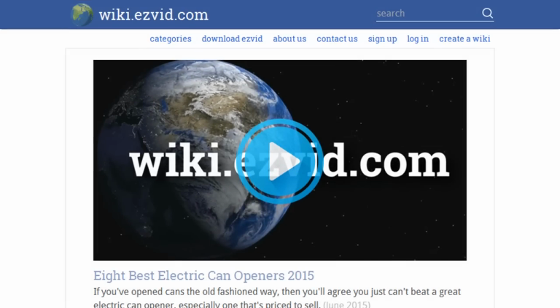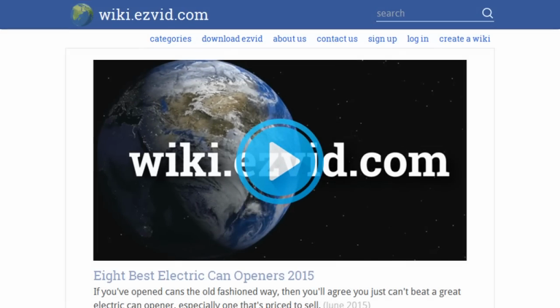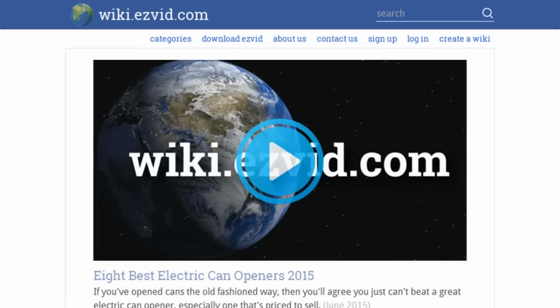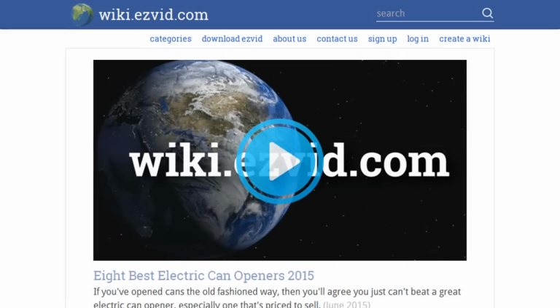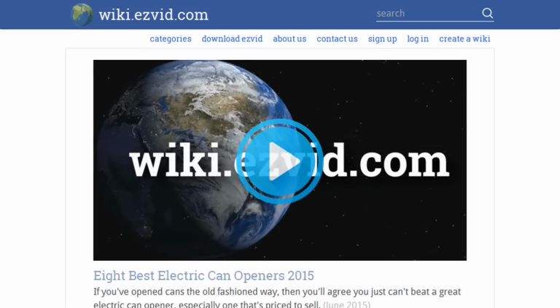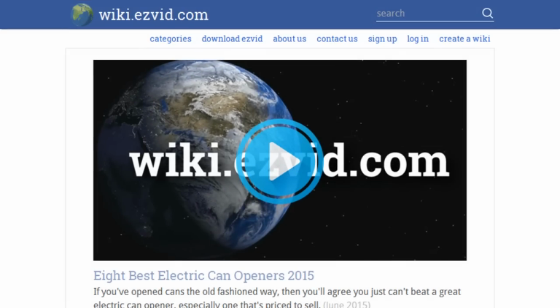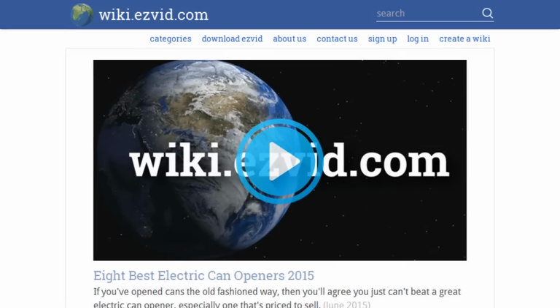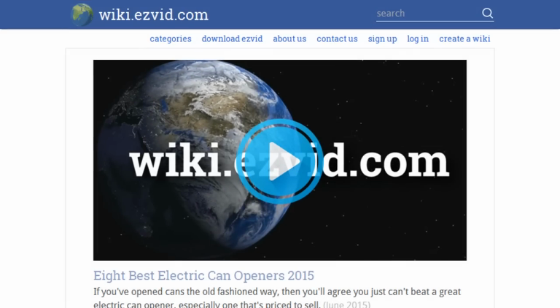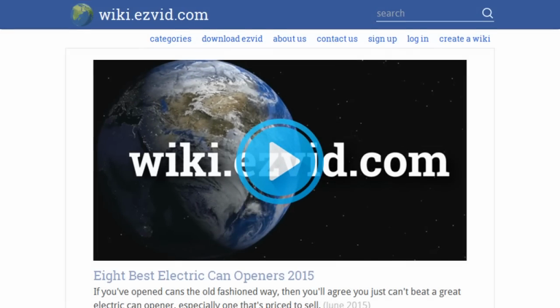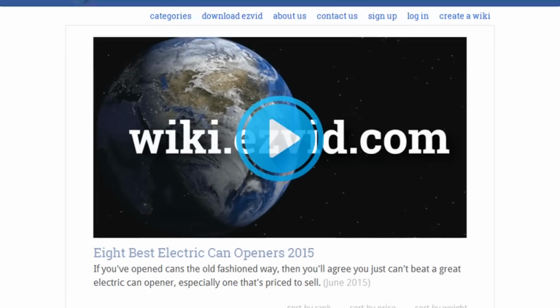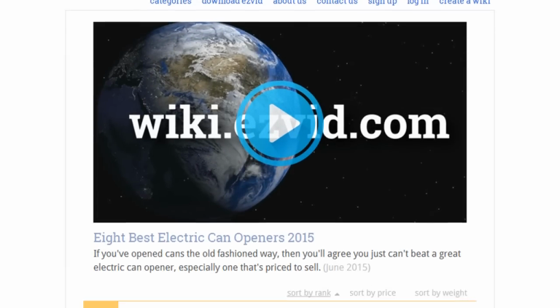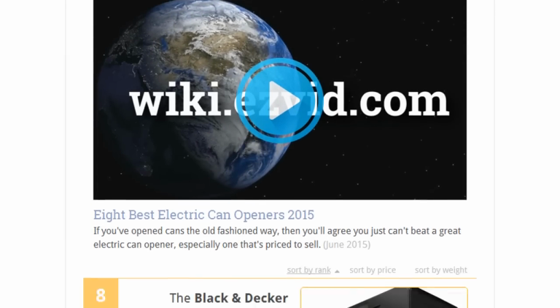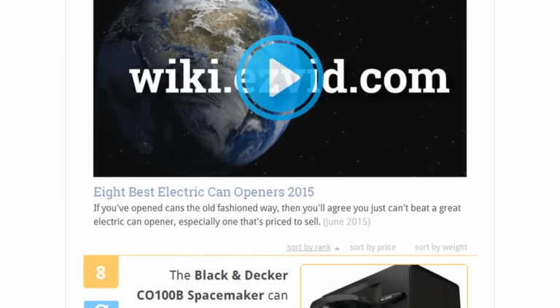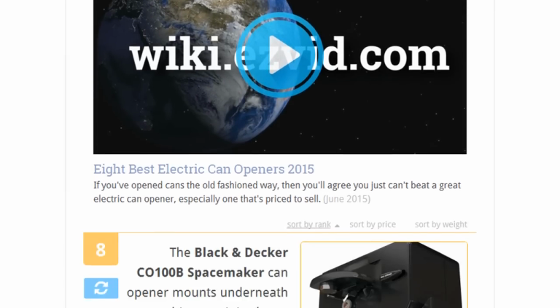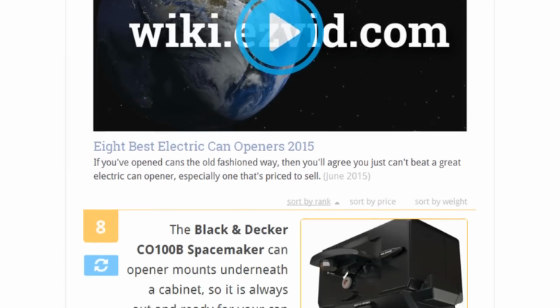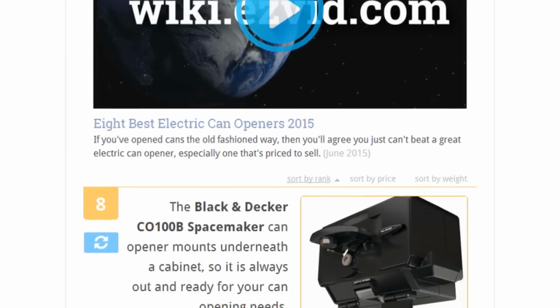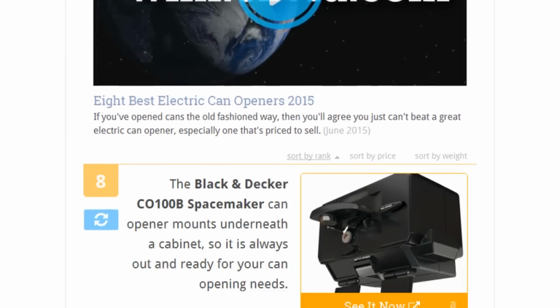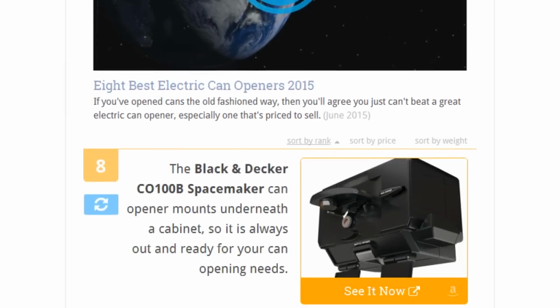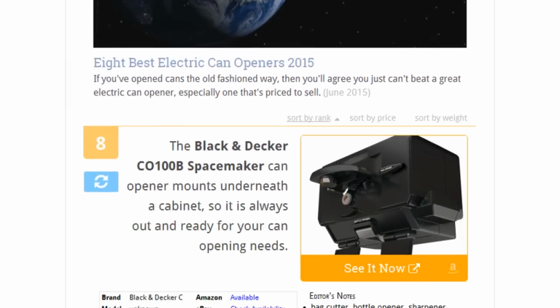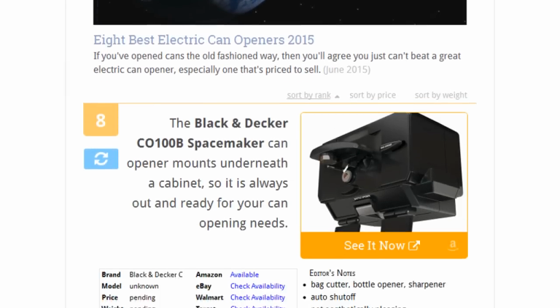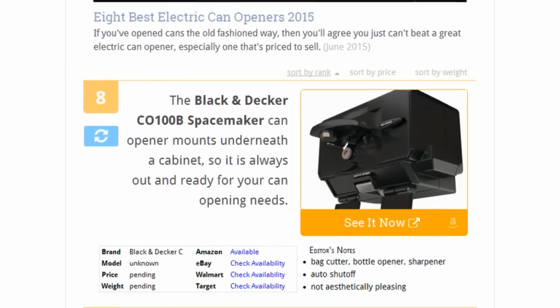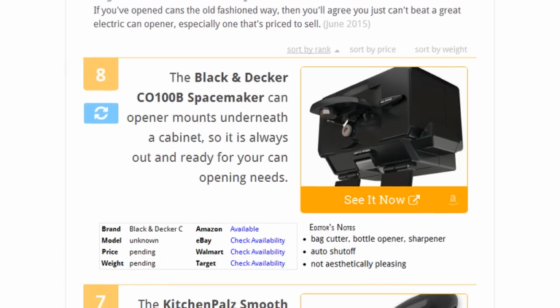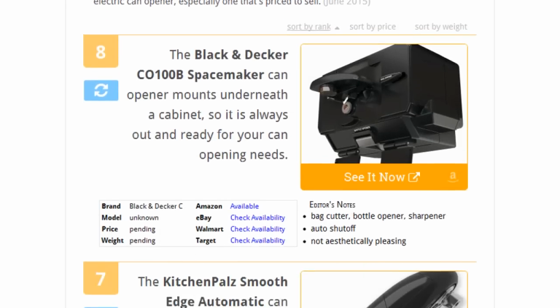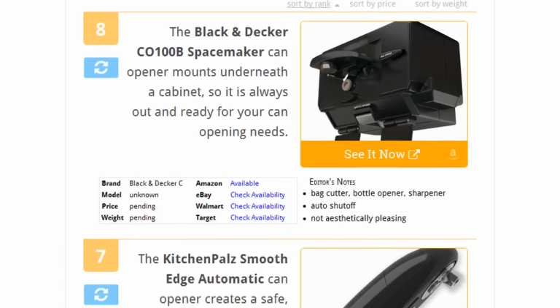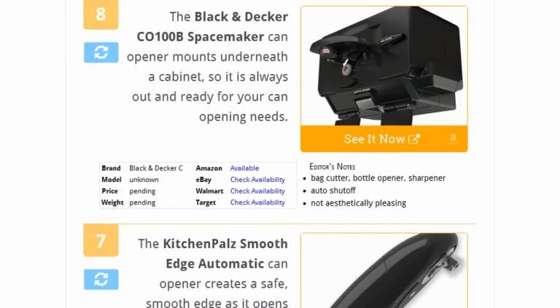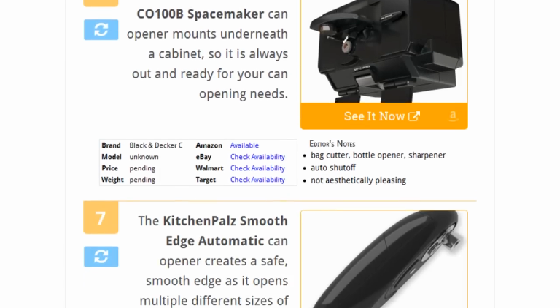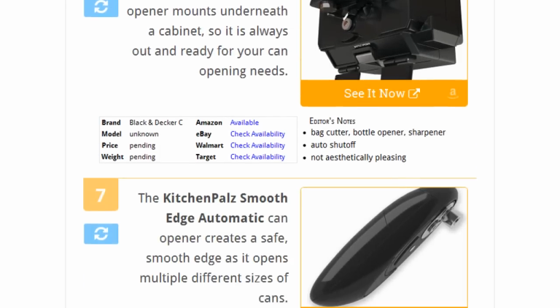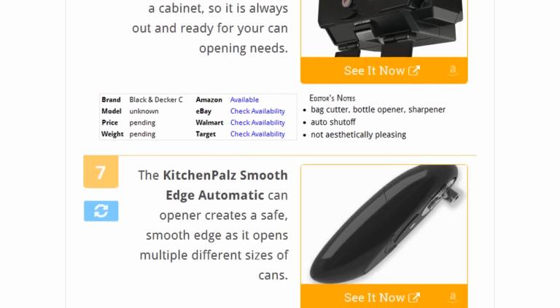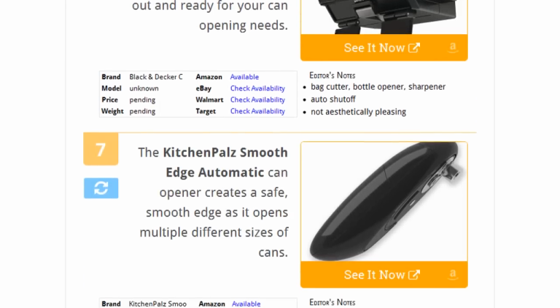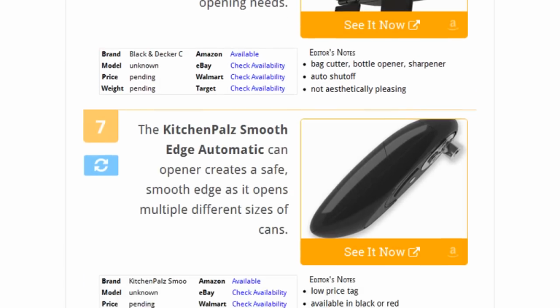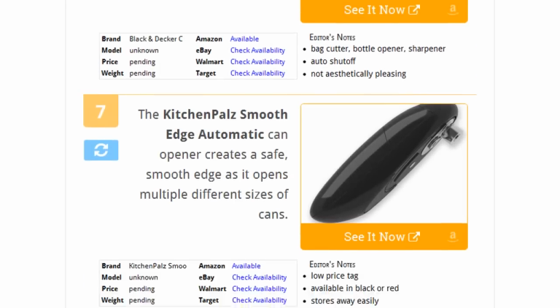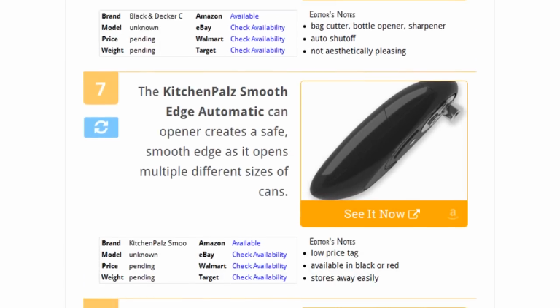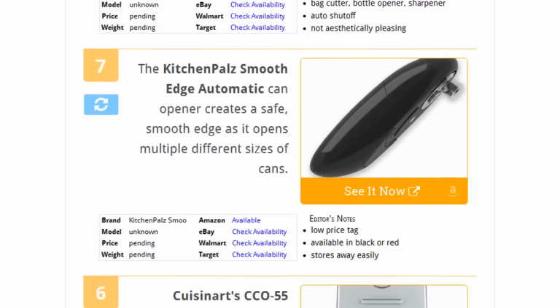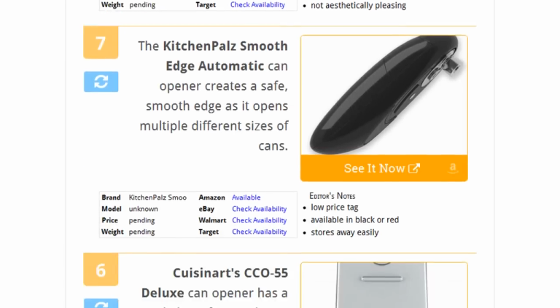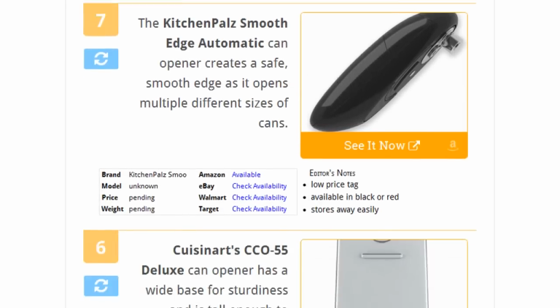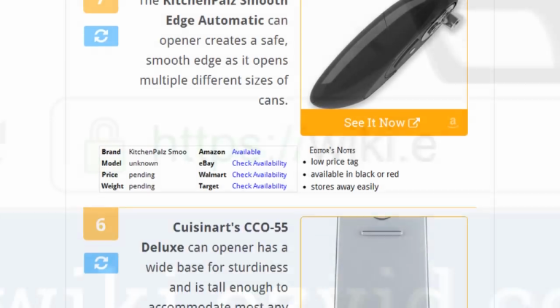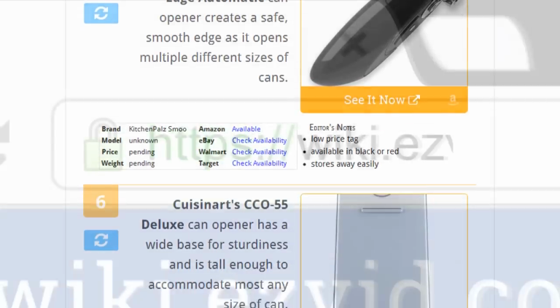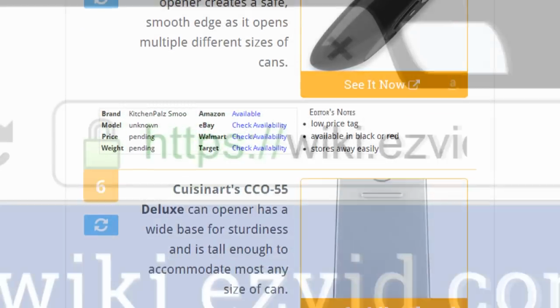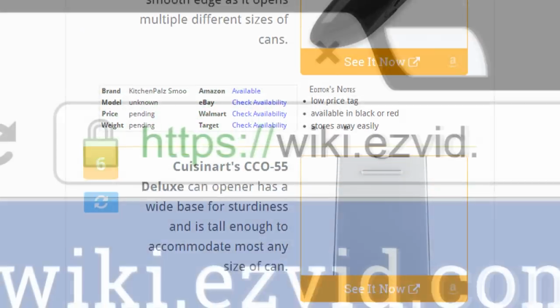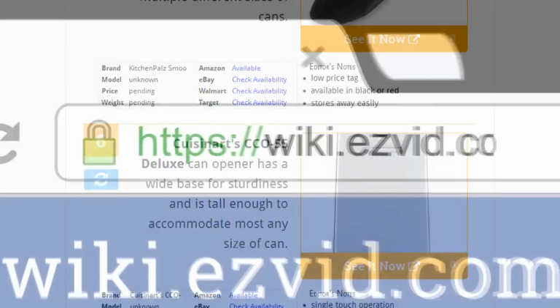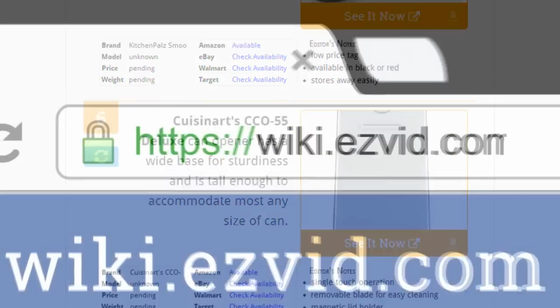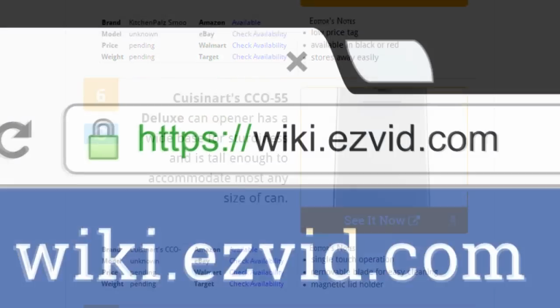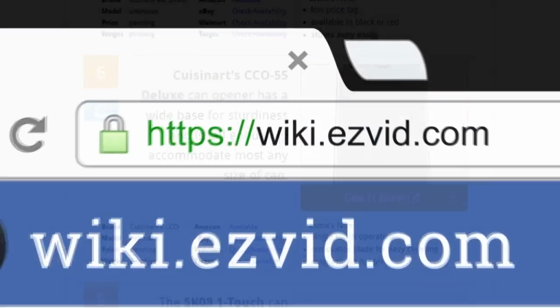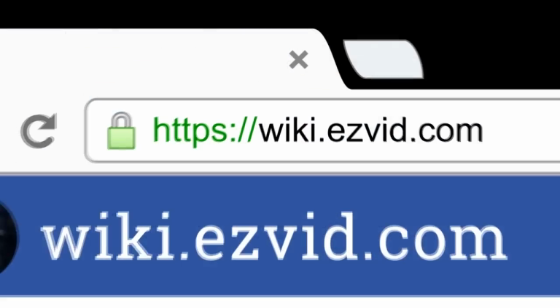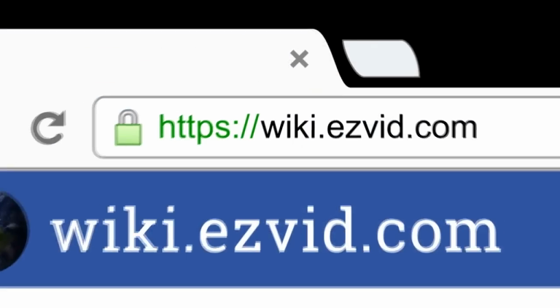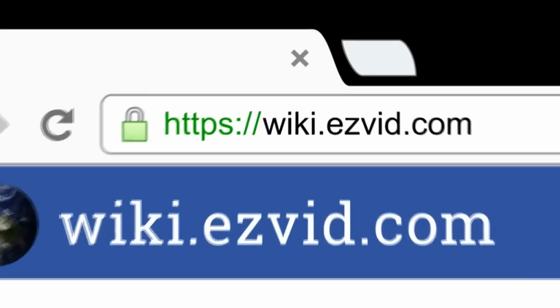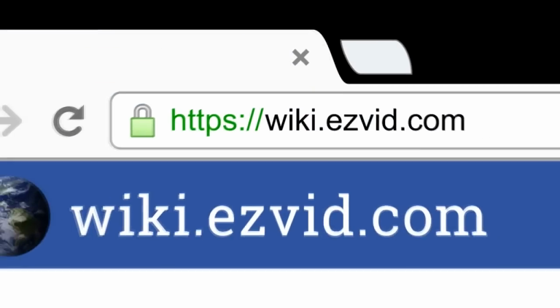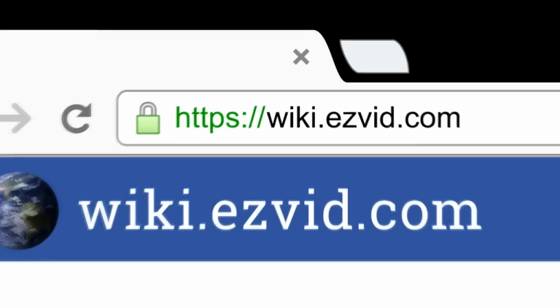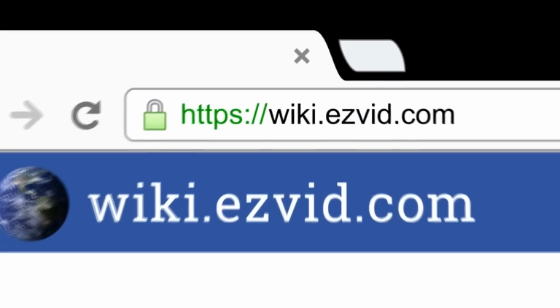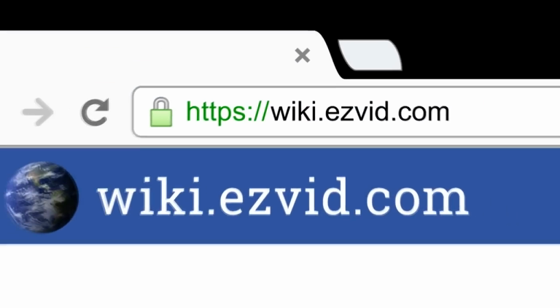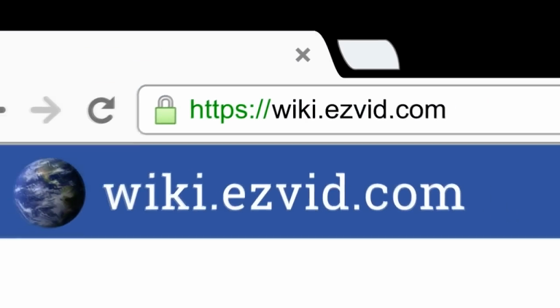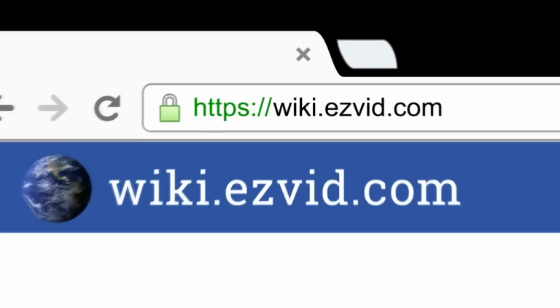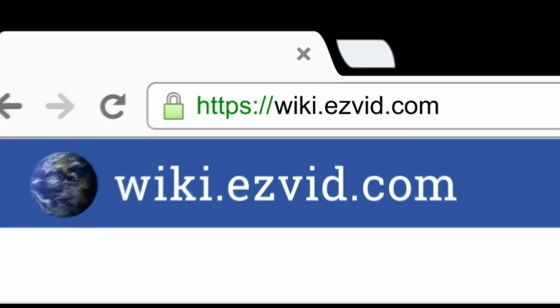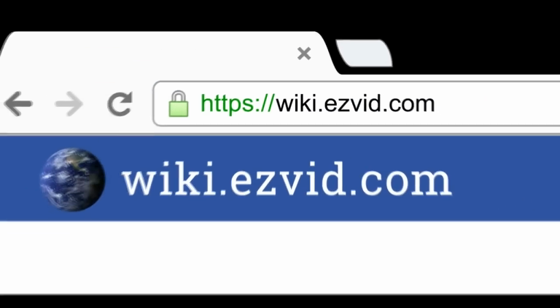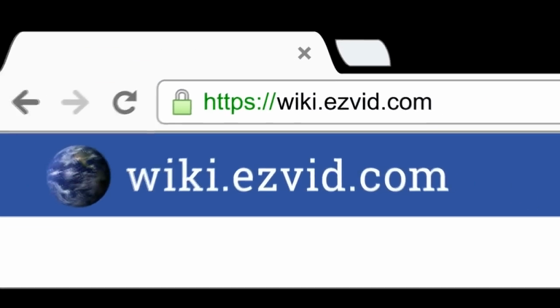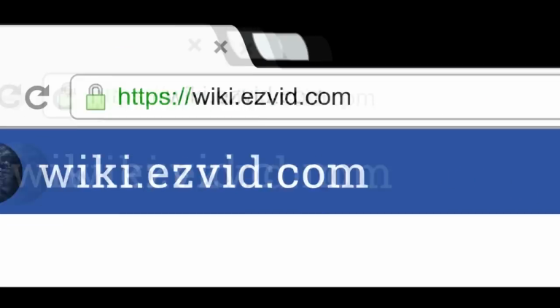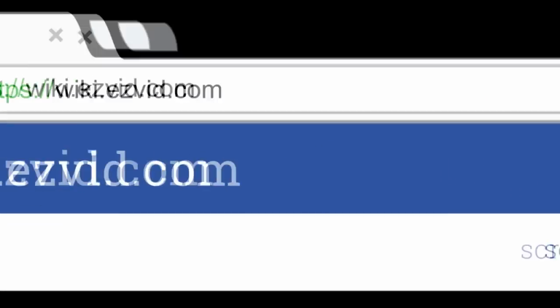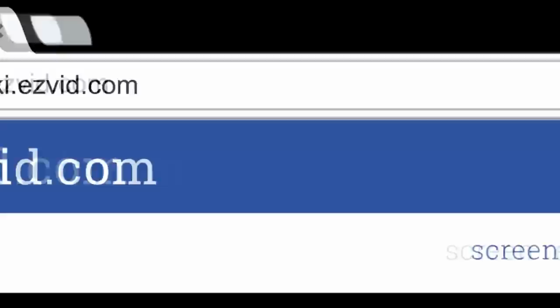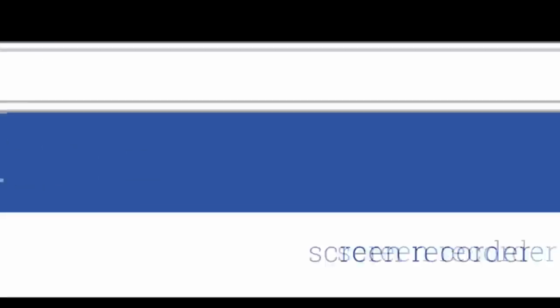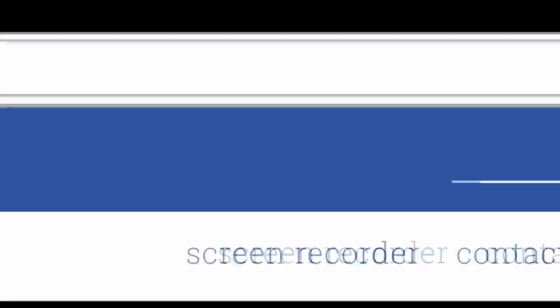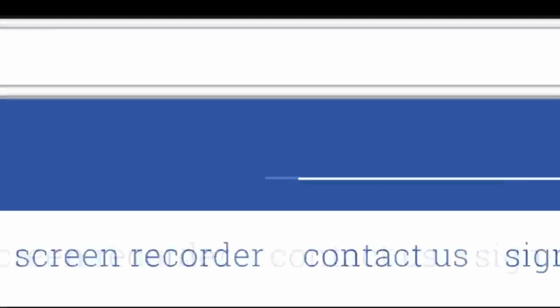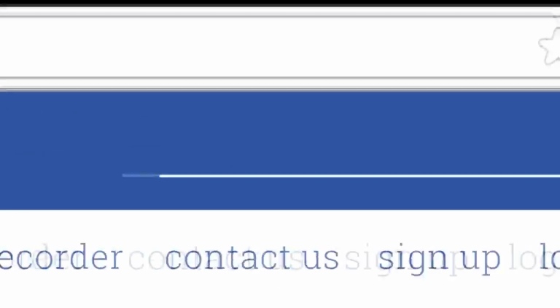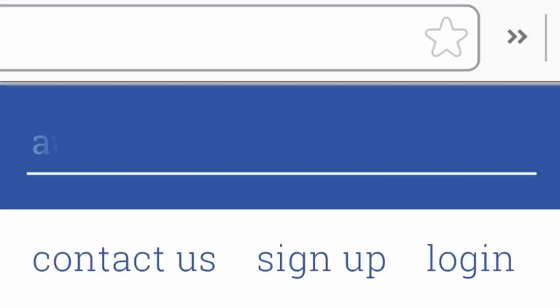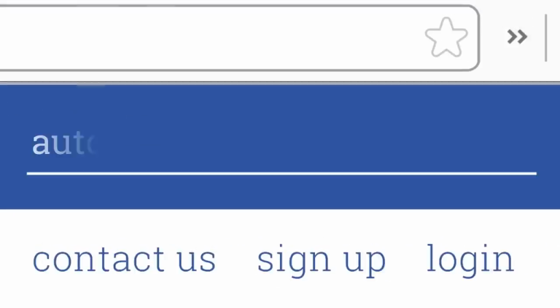To see all this stuff, go to wiki.easyvid.com and search for Auto Can Openers, or click beneath this video.